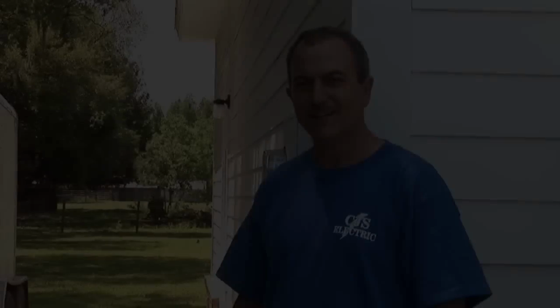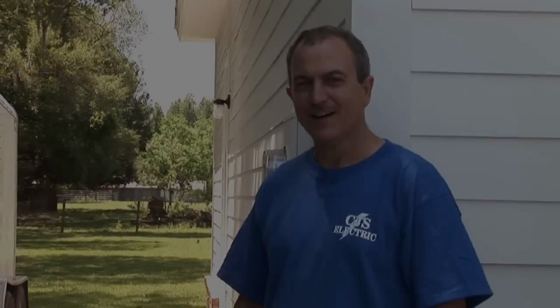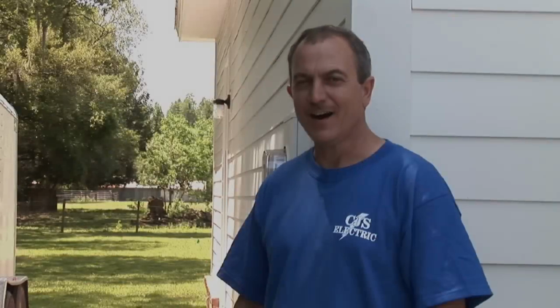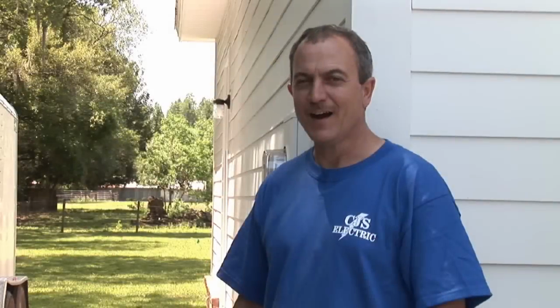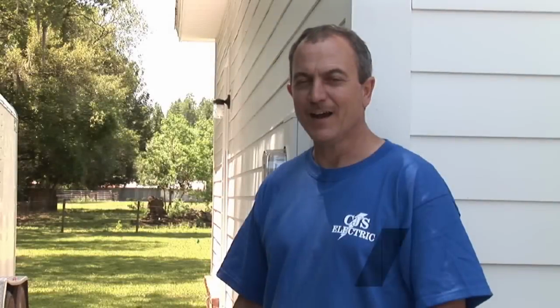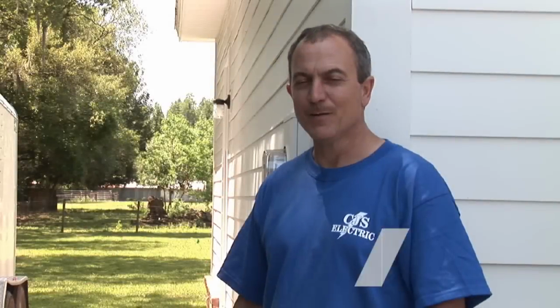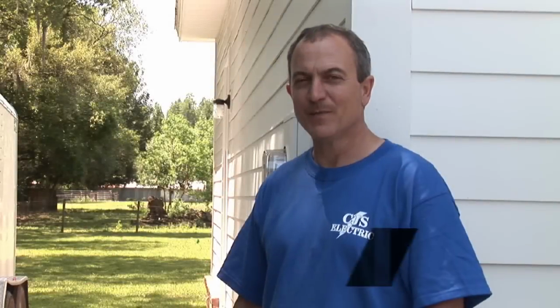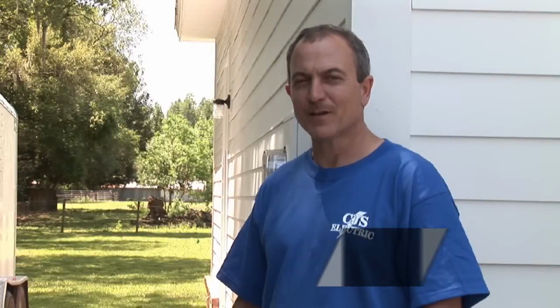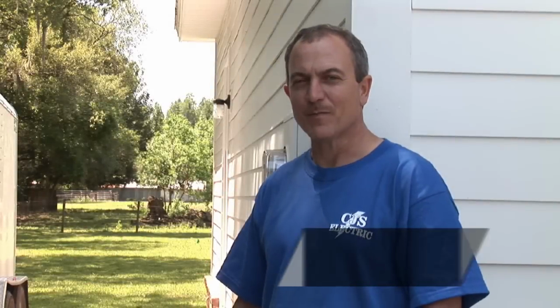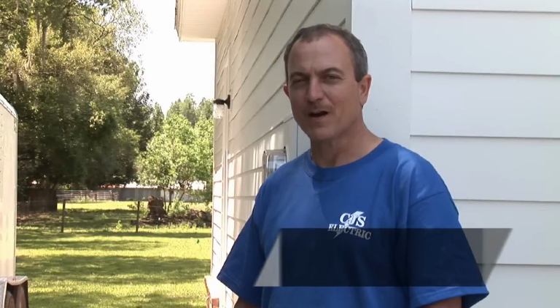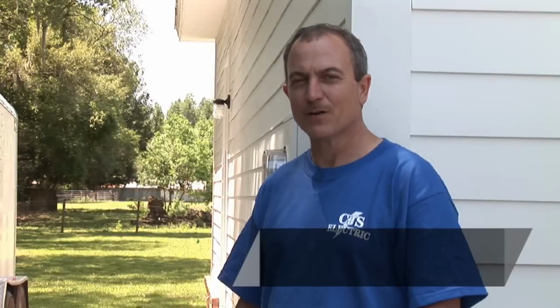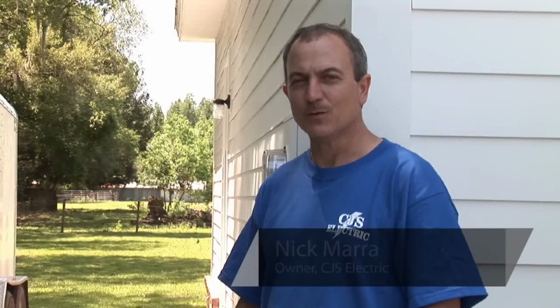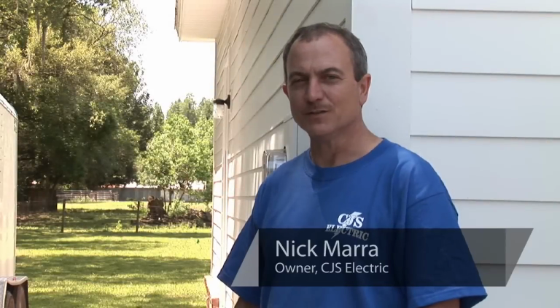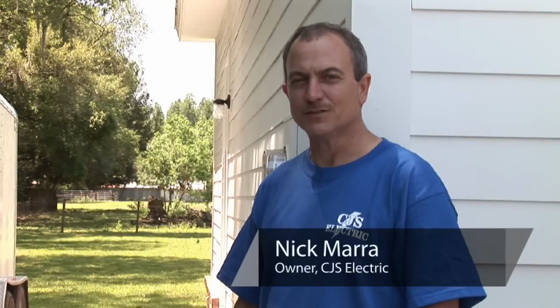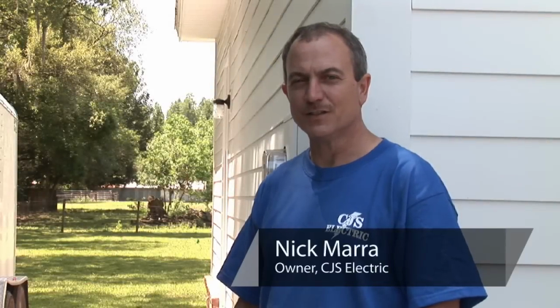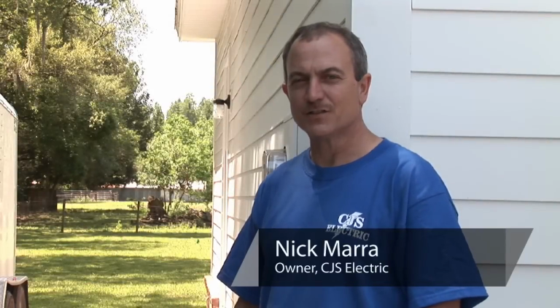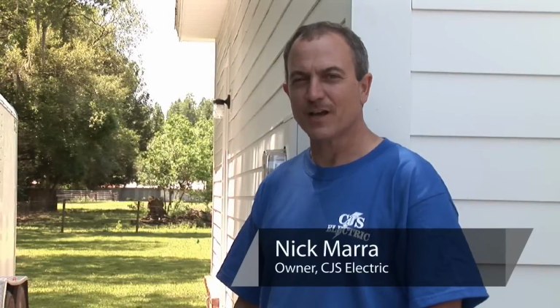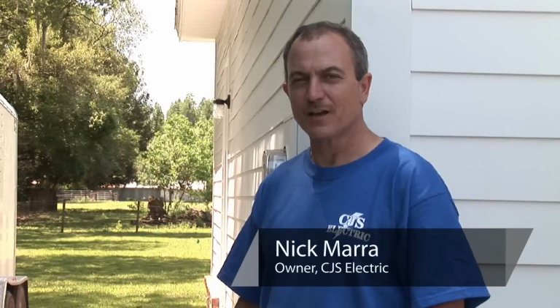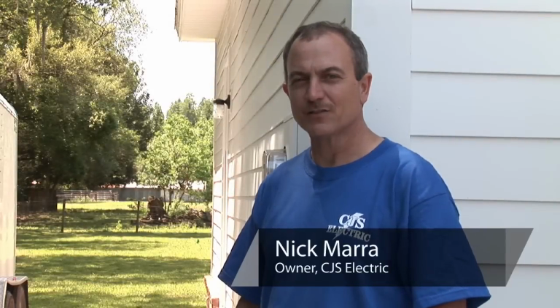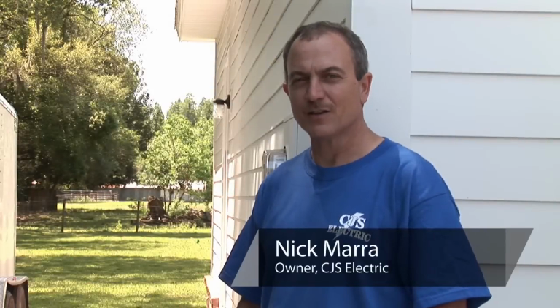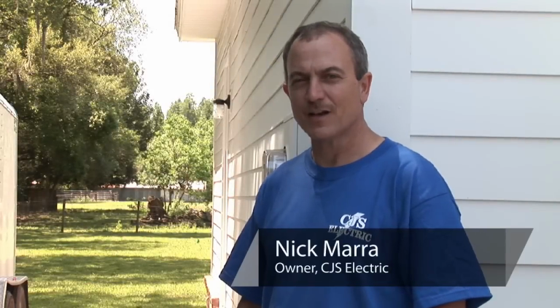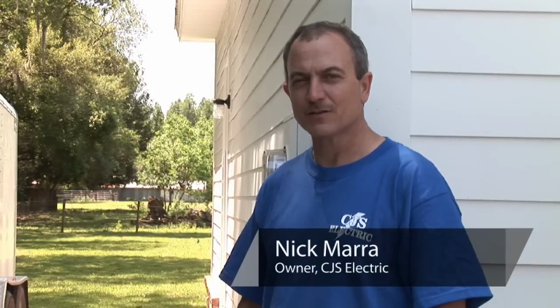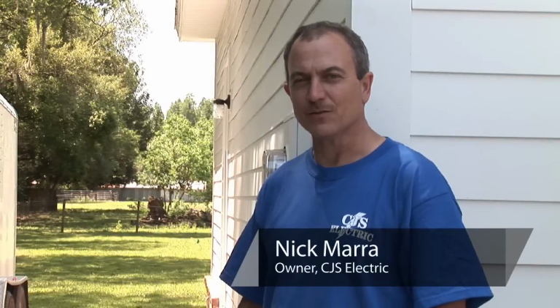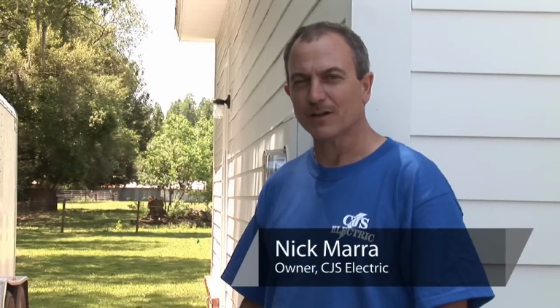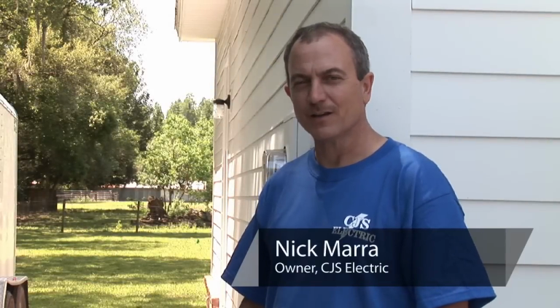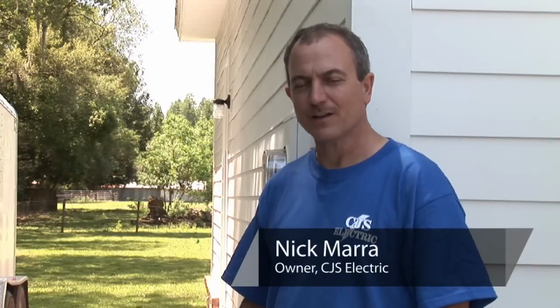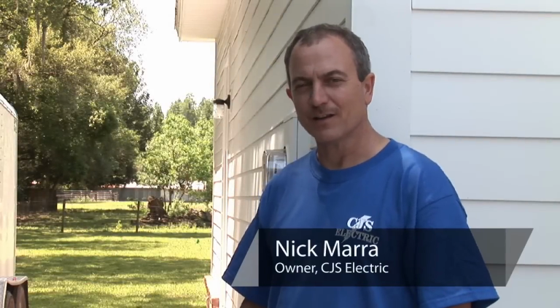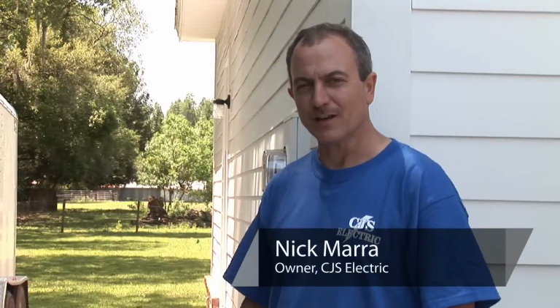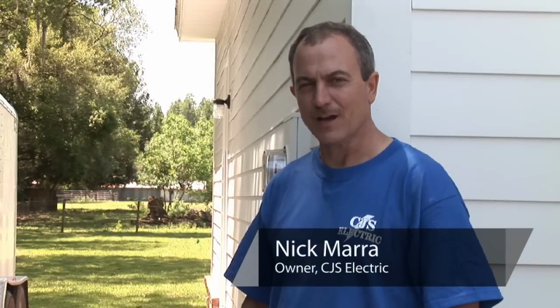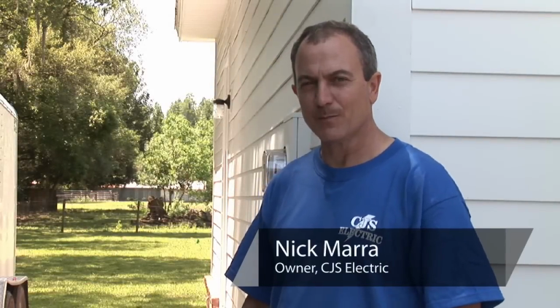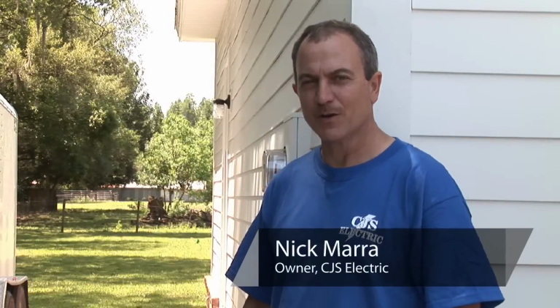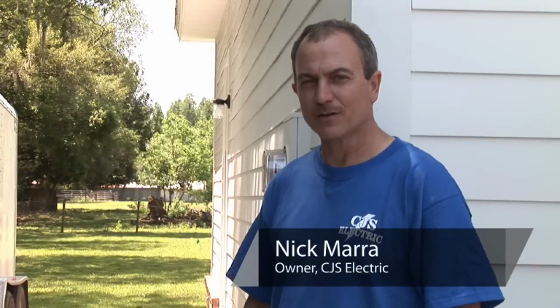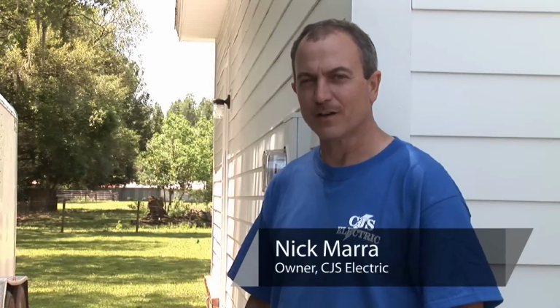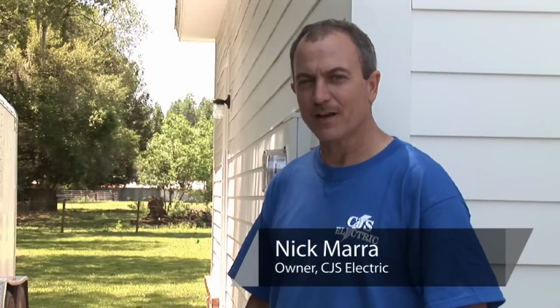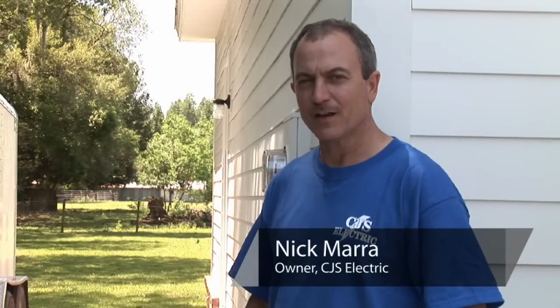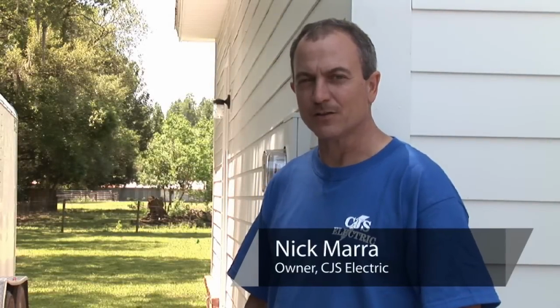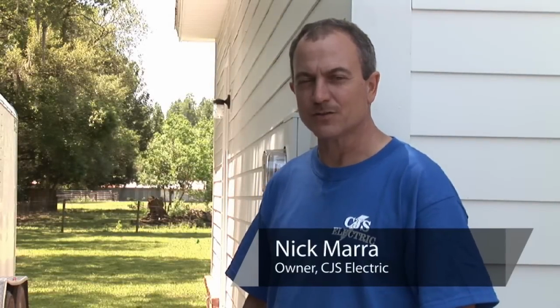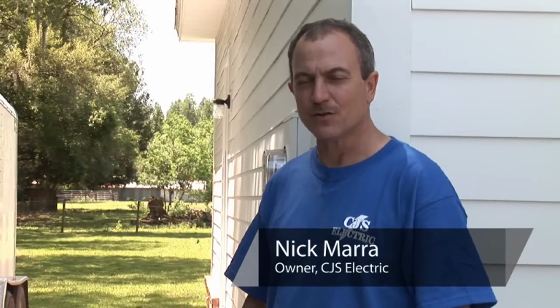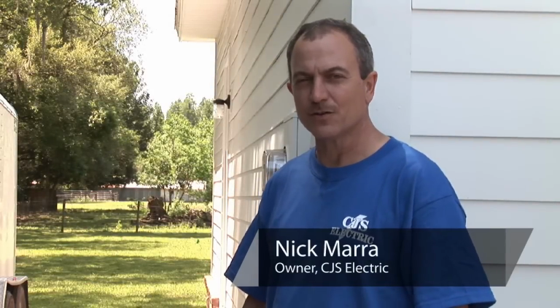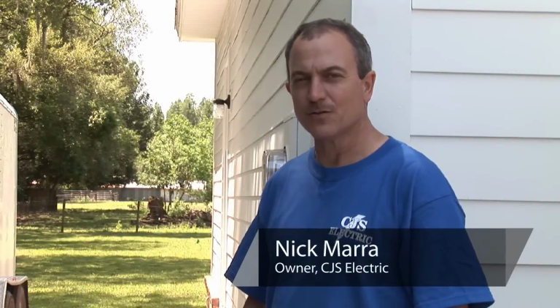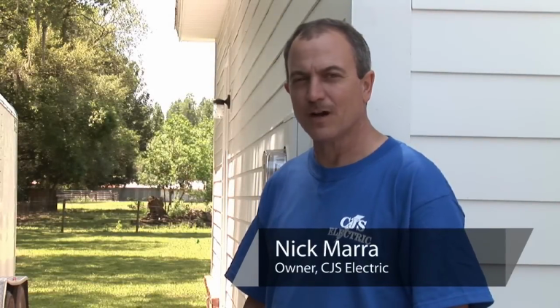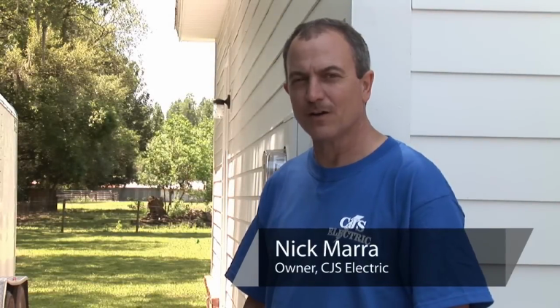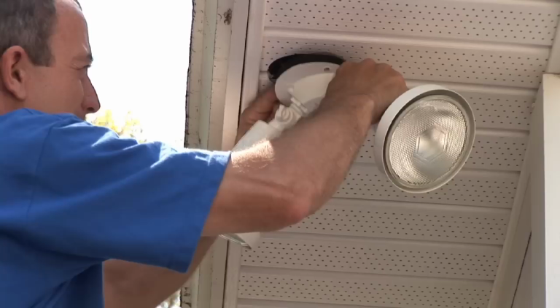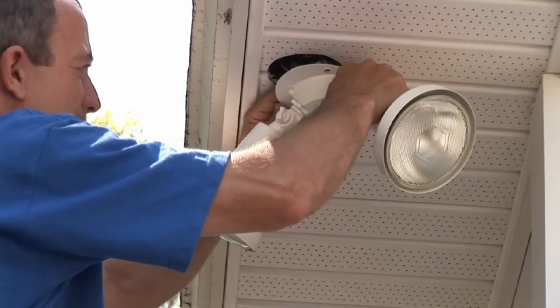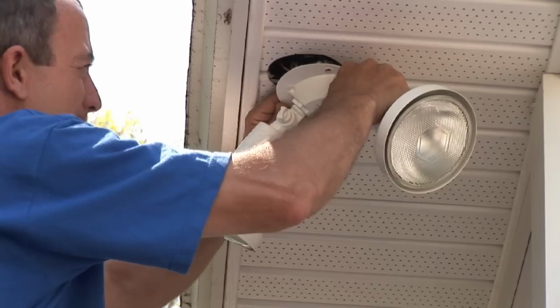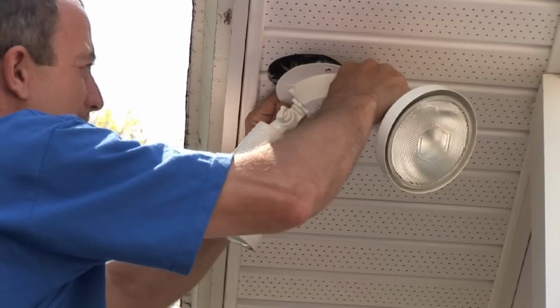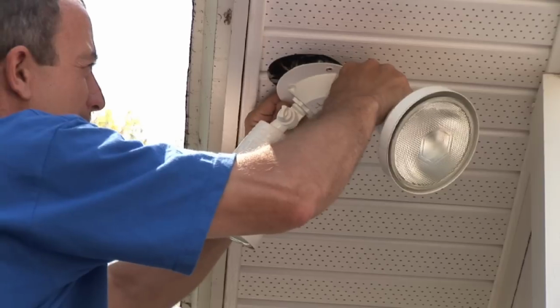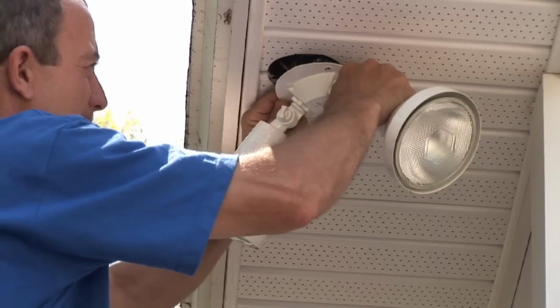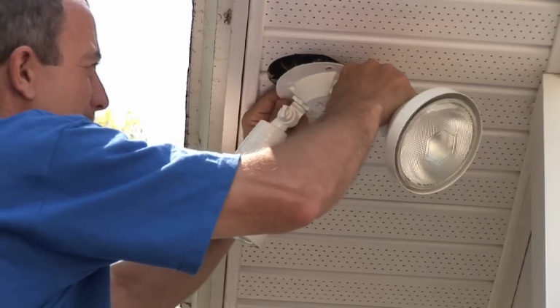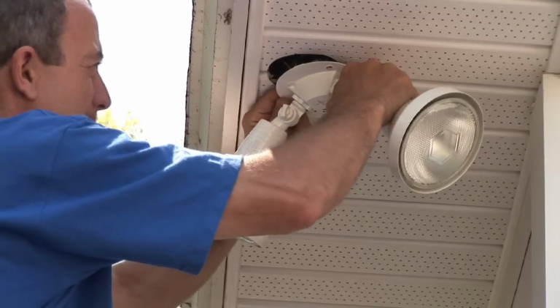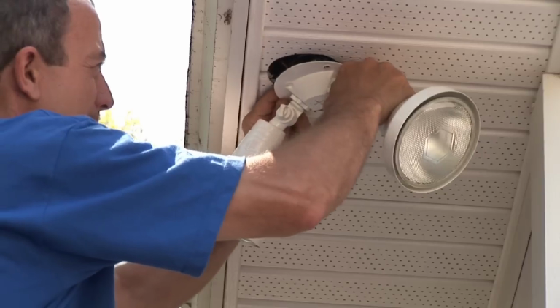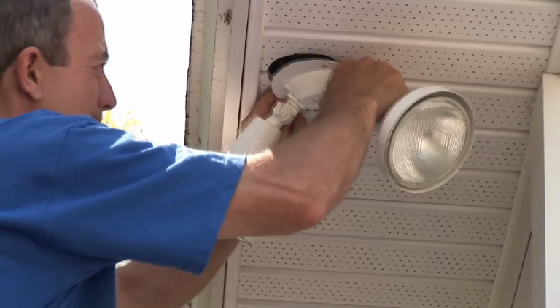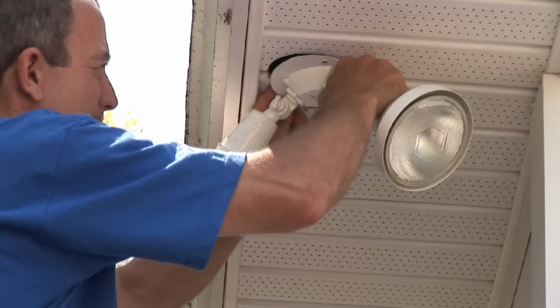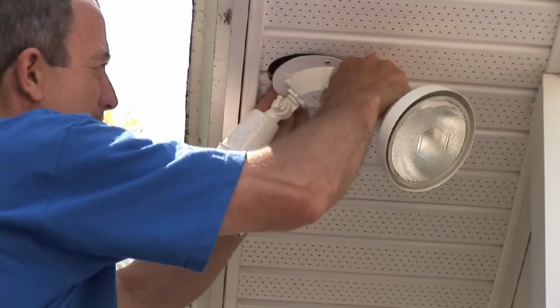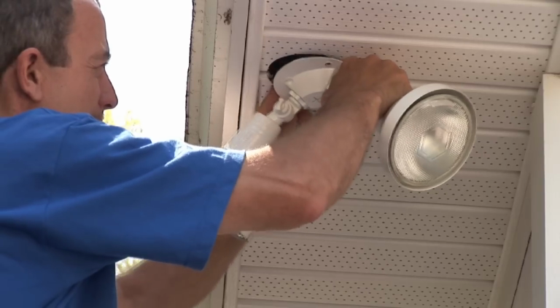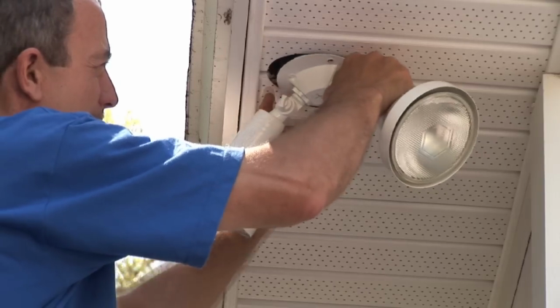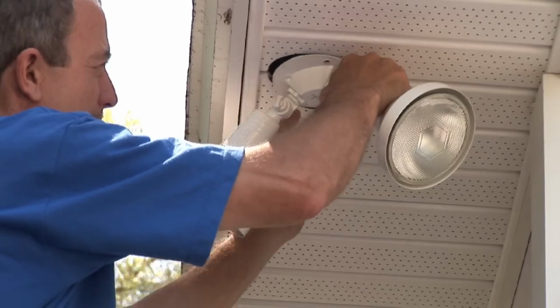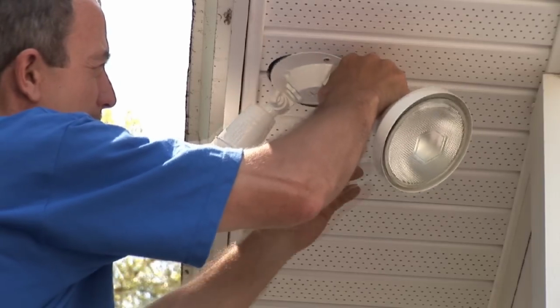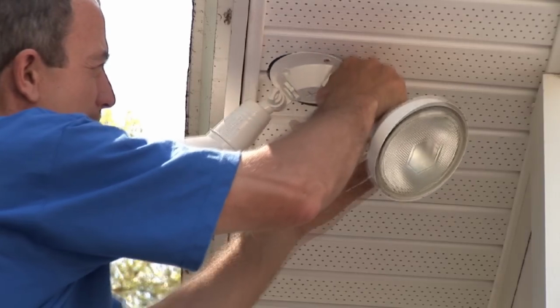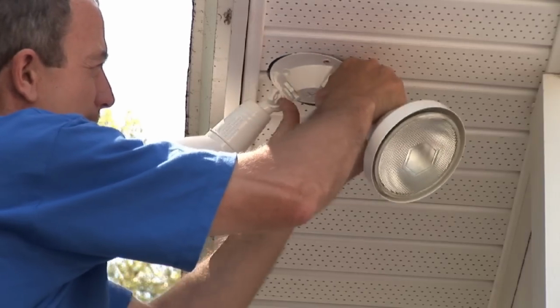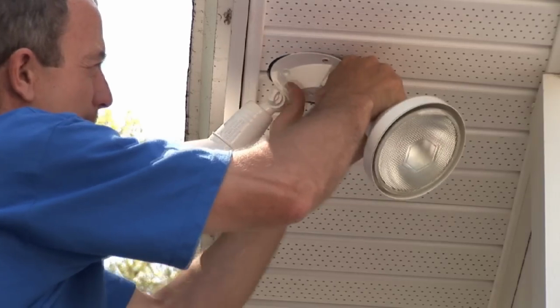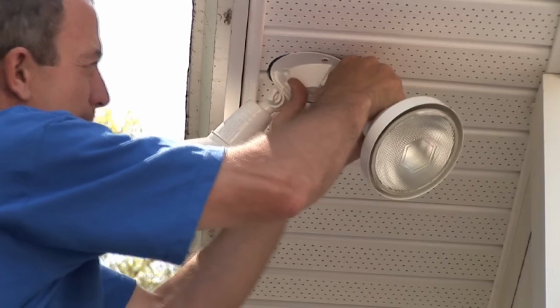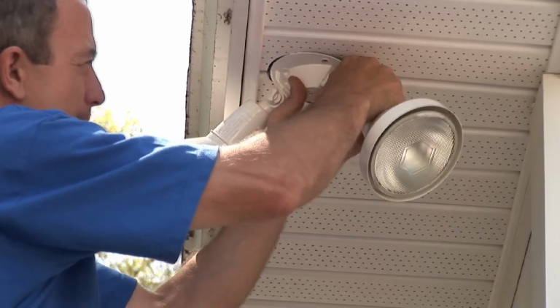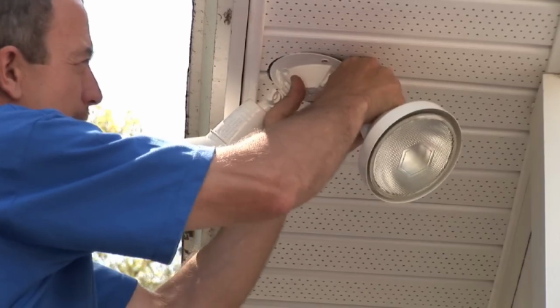Hi, I'm Nick Morrow with CJS Electric, and I'm here today to show you how to install exterior security lighting.